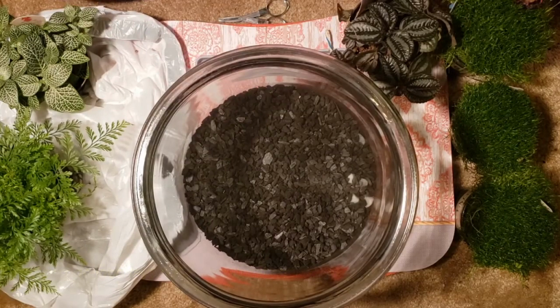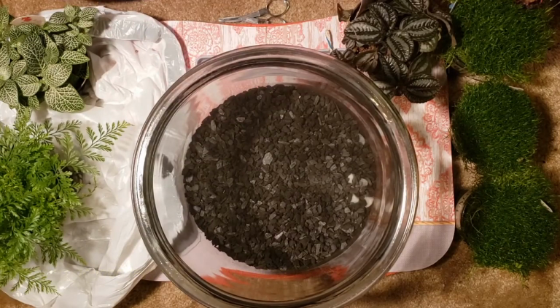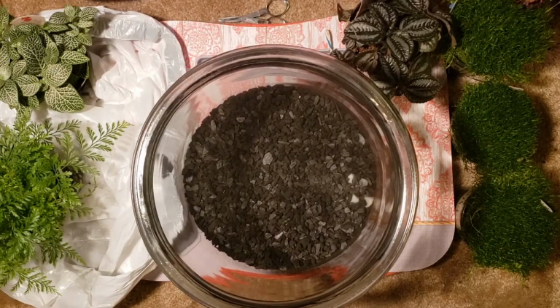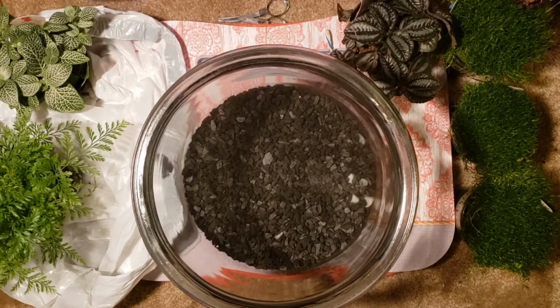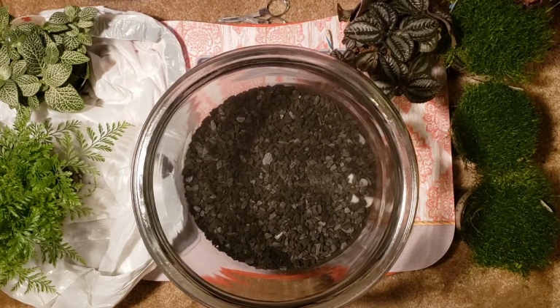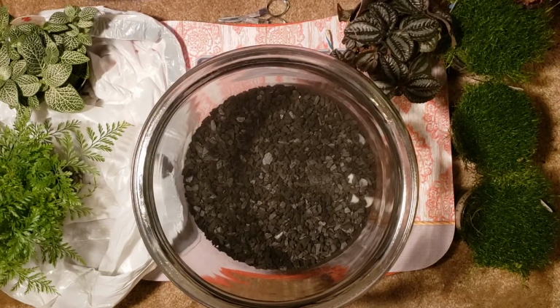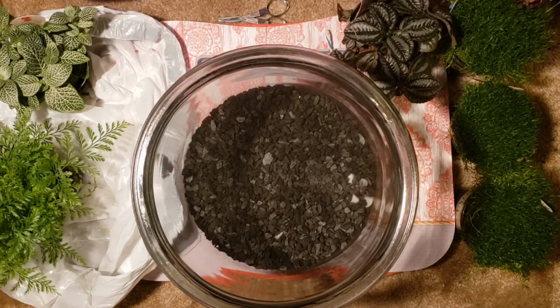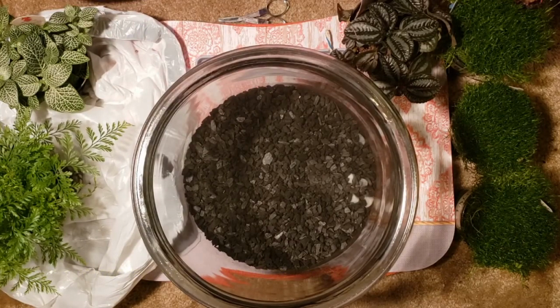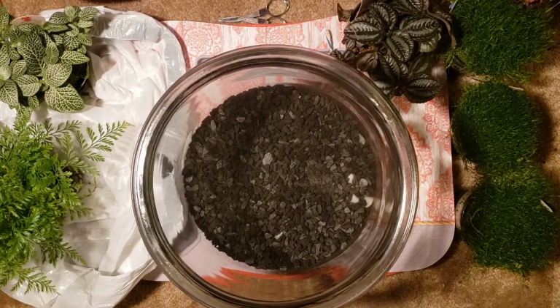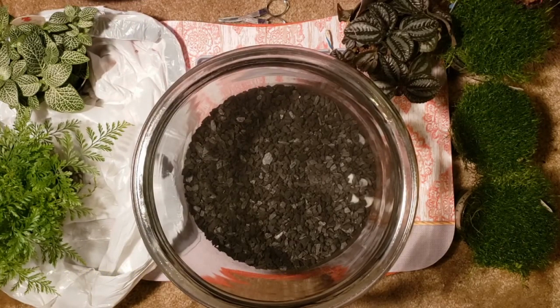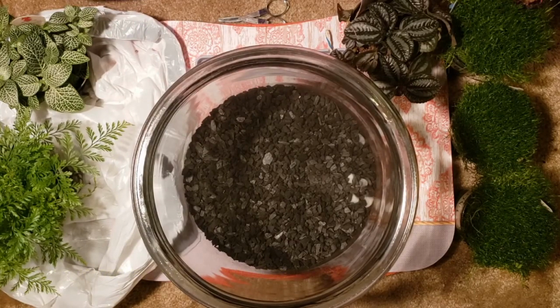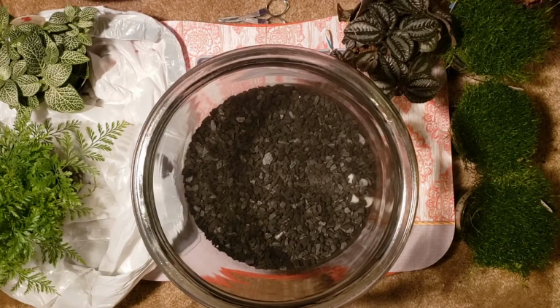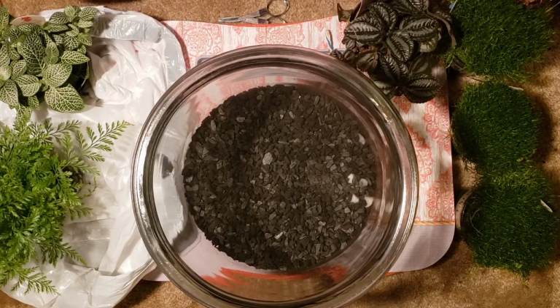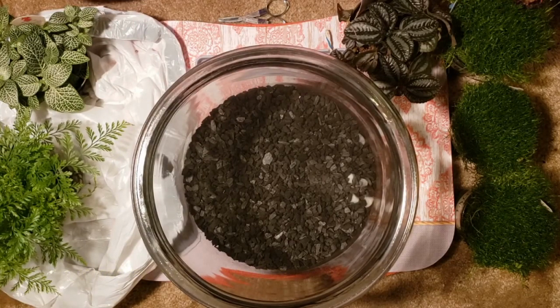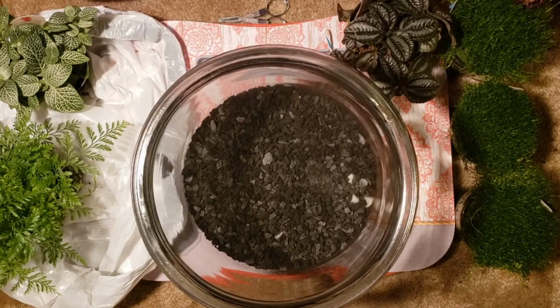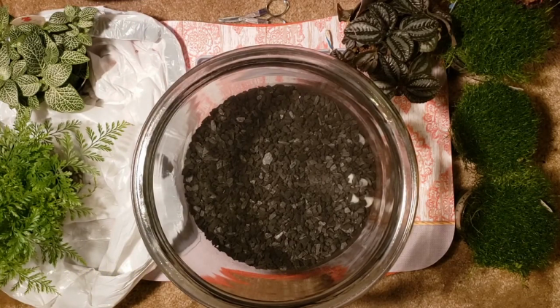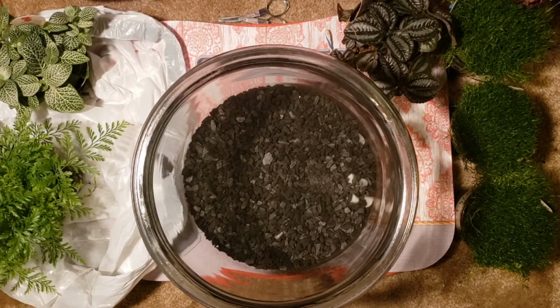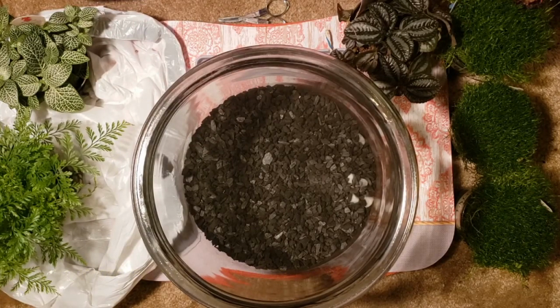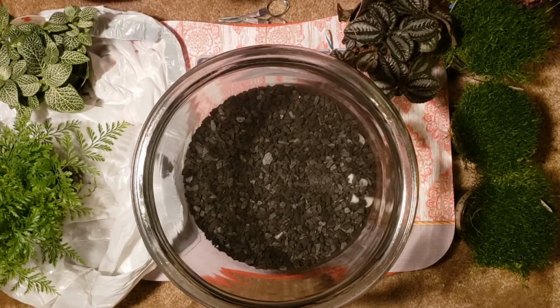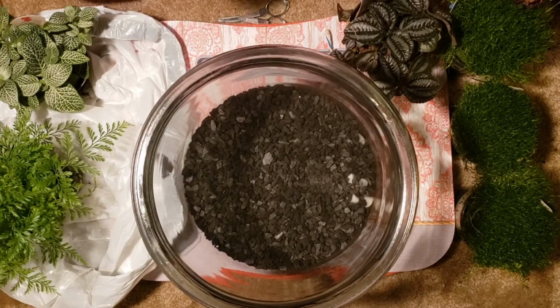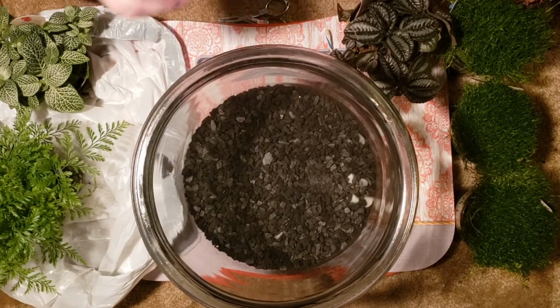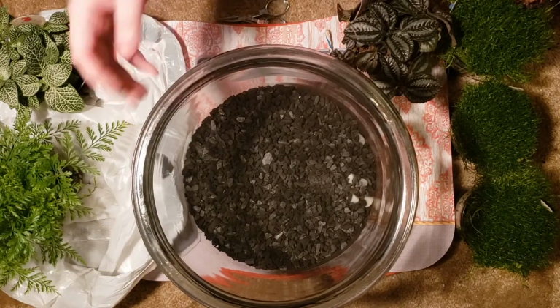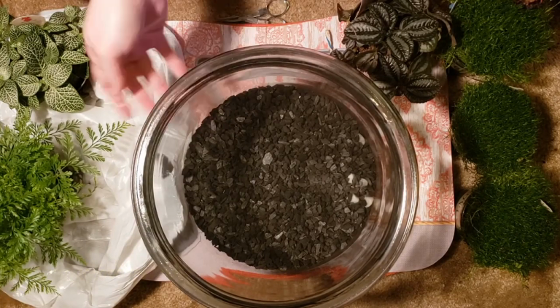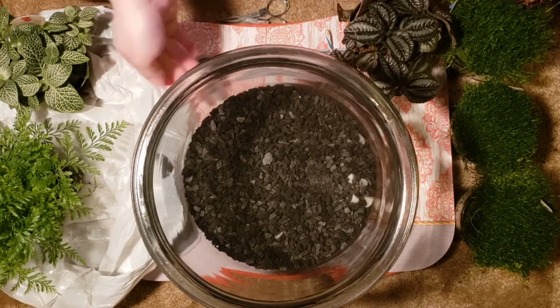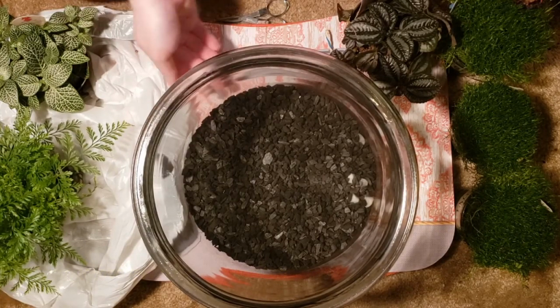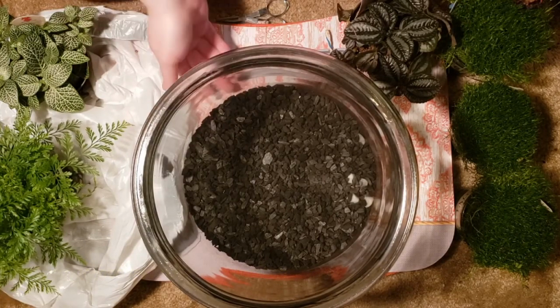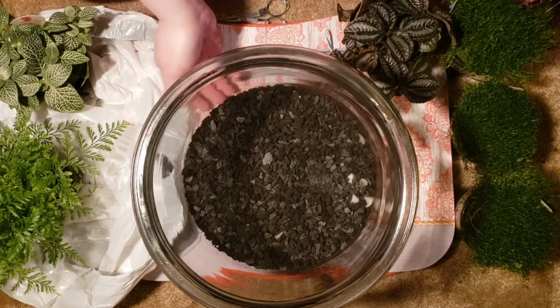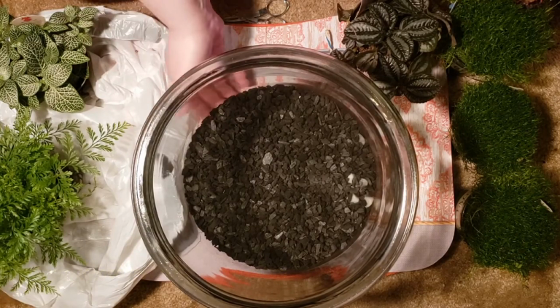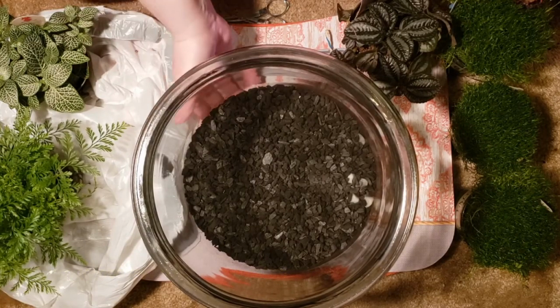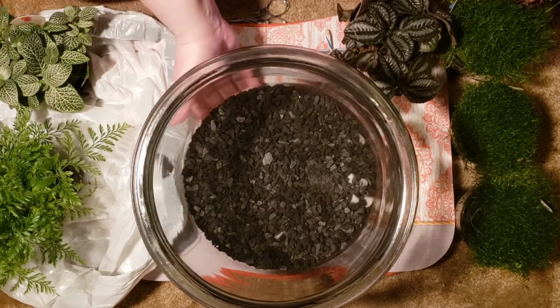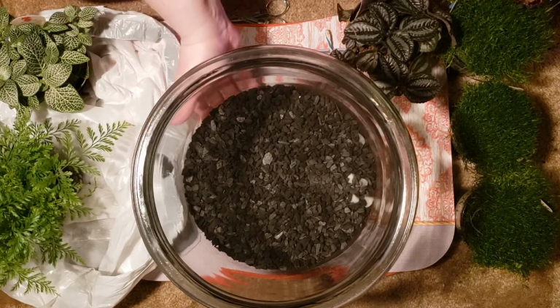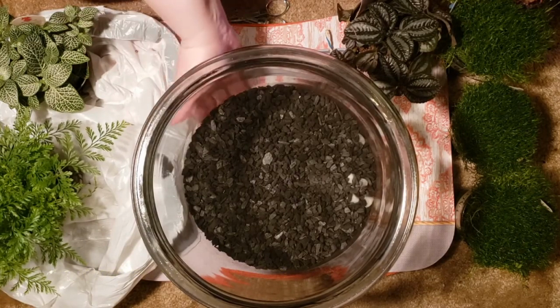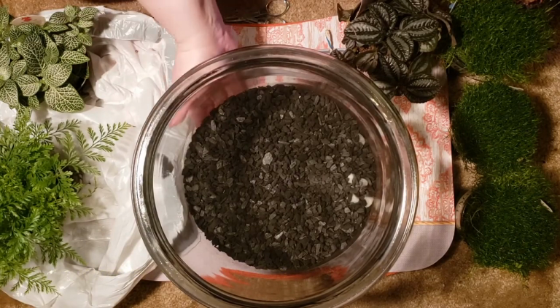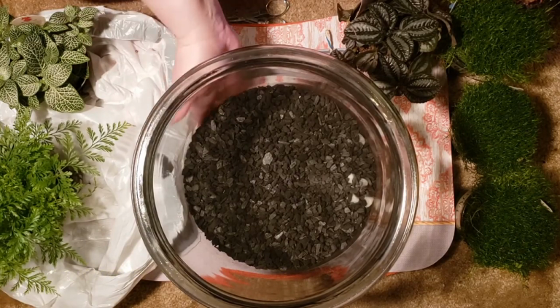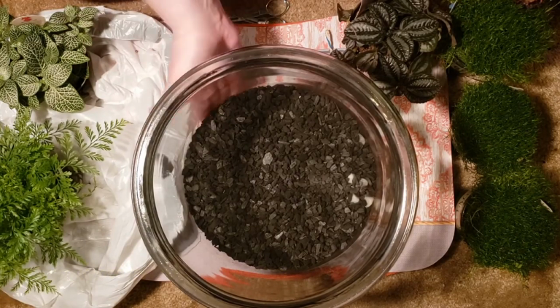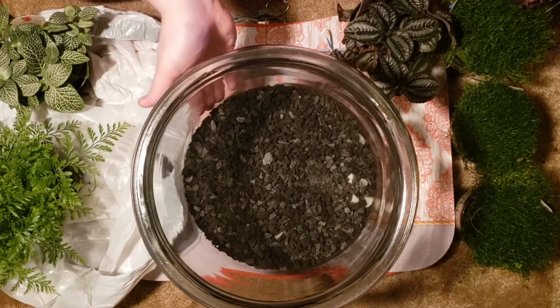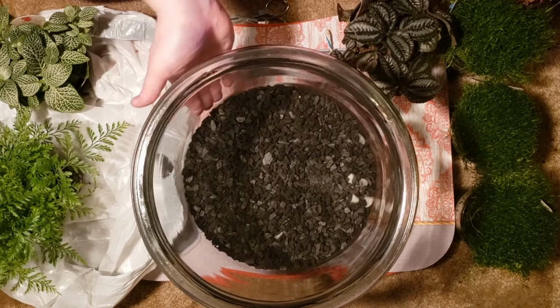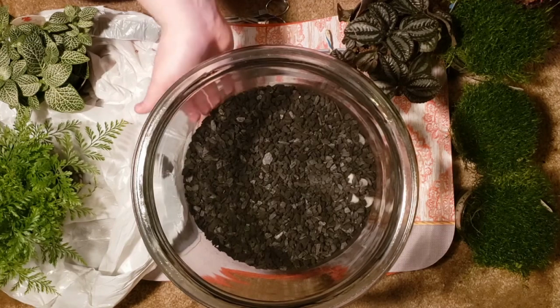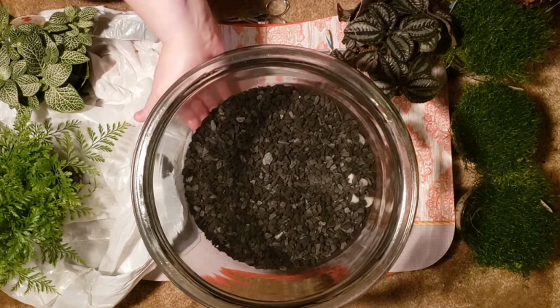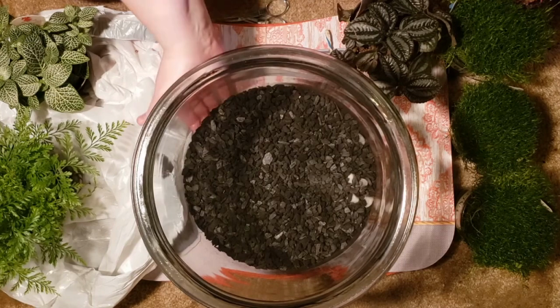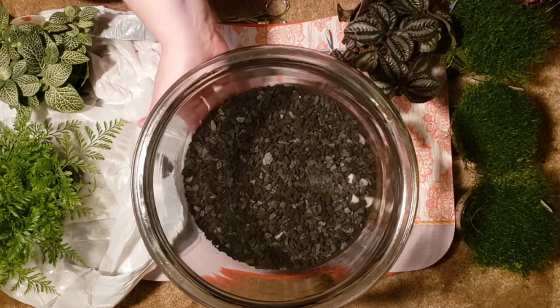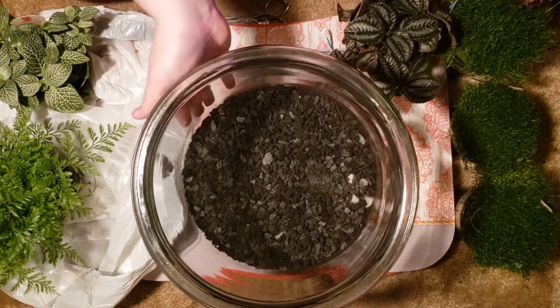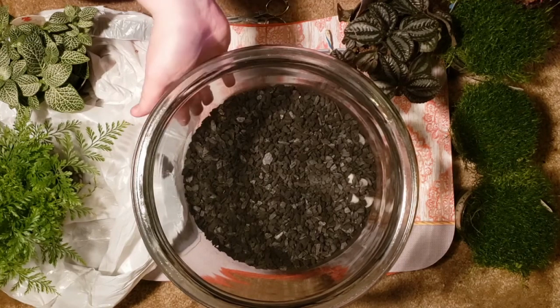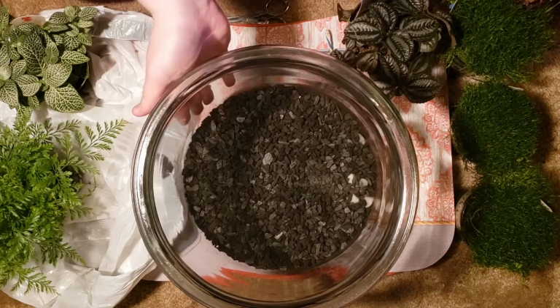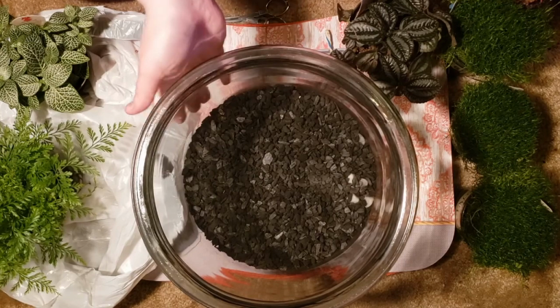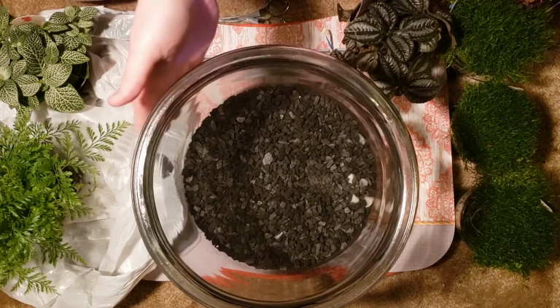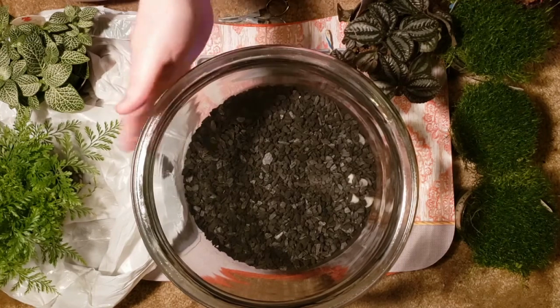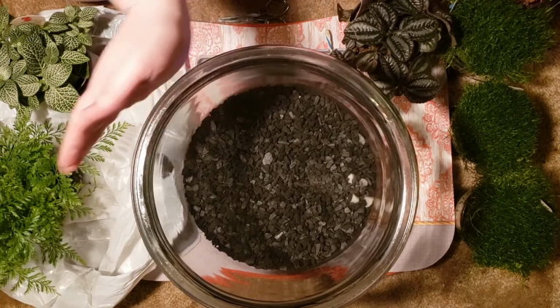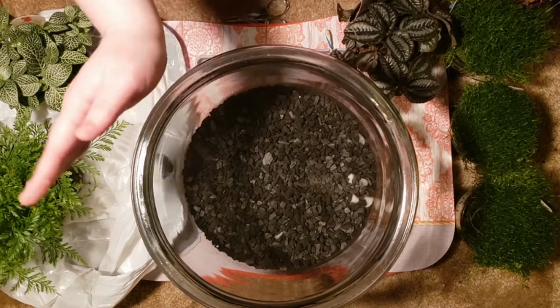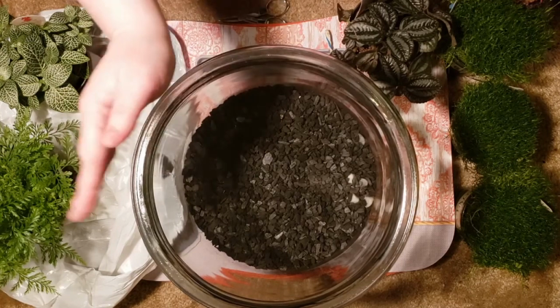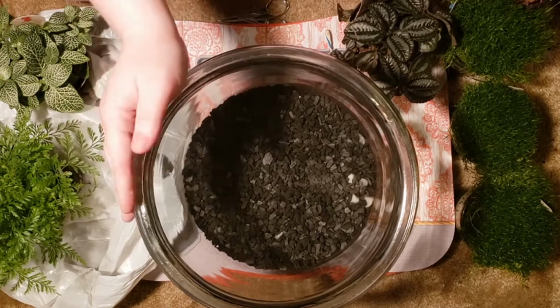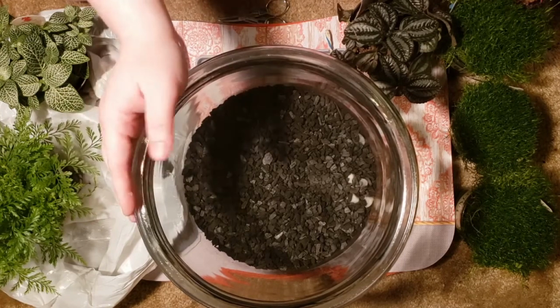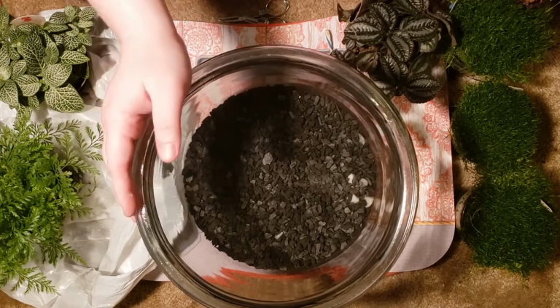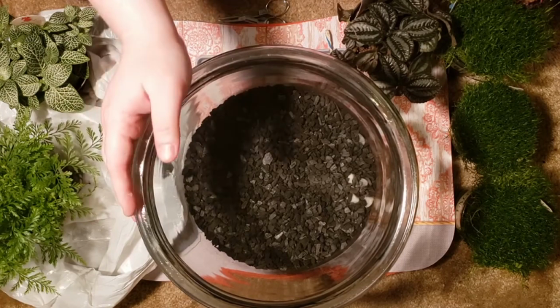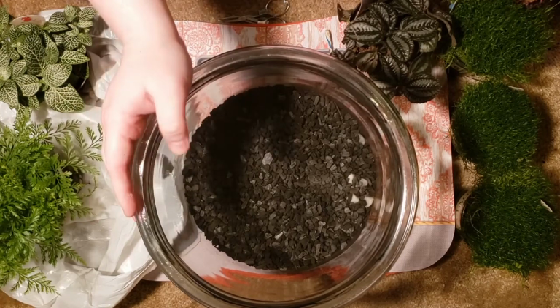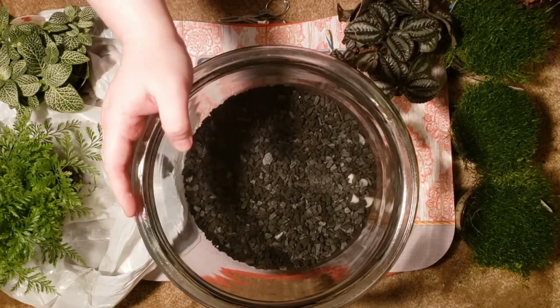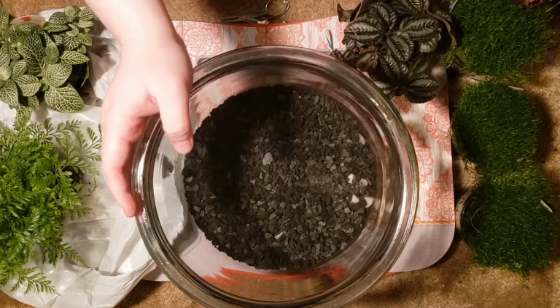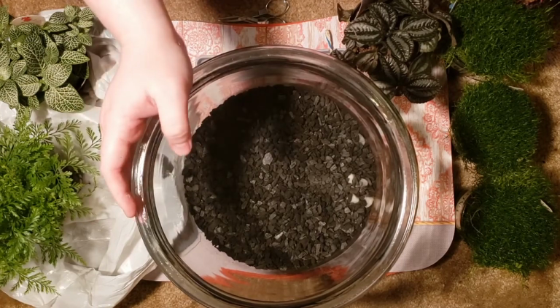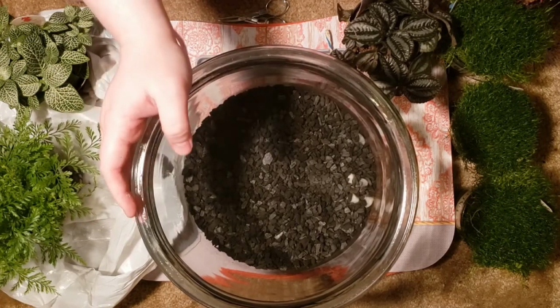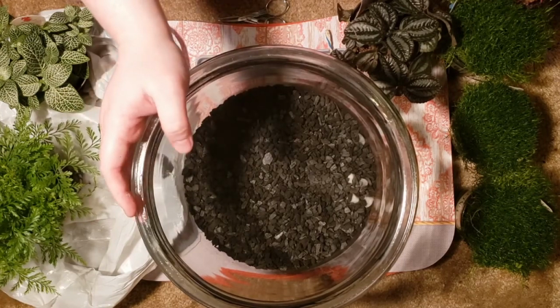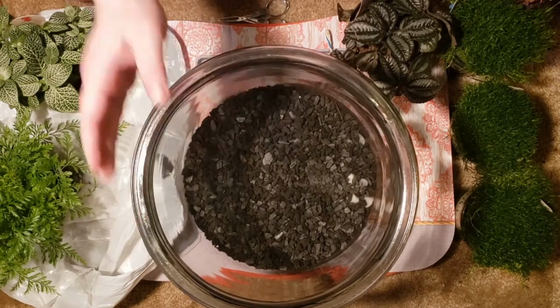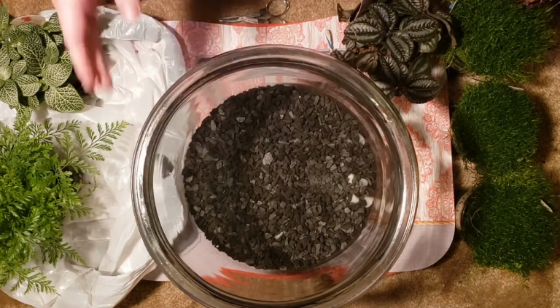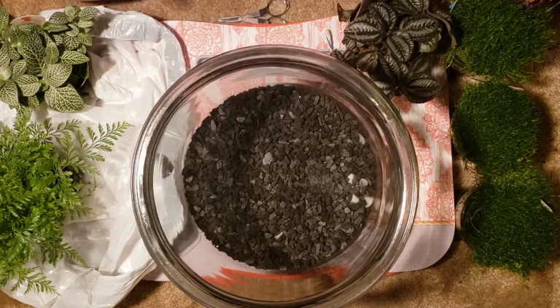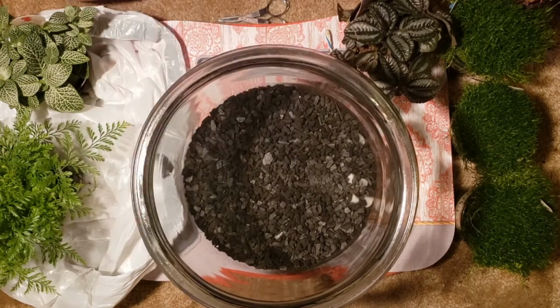The tricky part about doing this is that you want to make sure you don't put too much of the bottom layers, because your plants won't have room to grow.